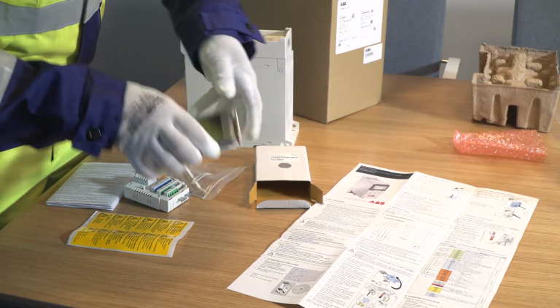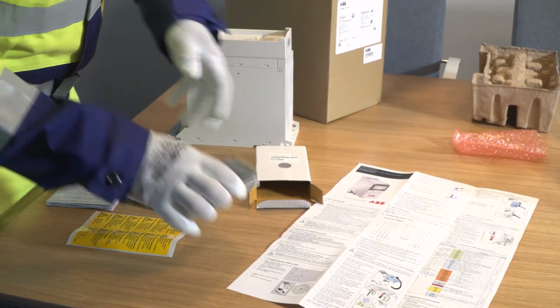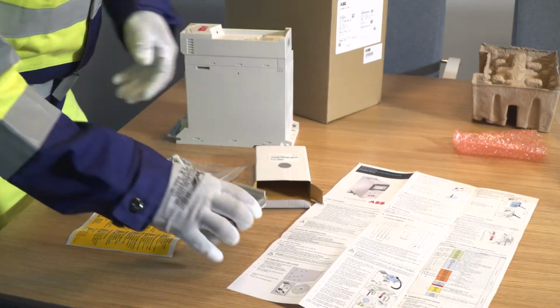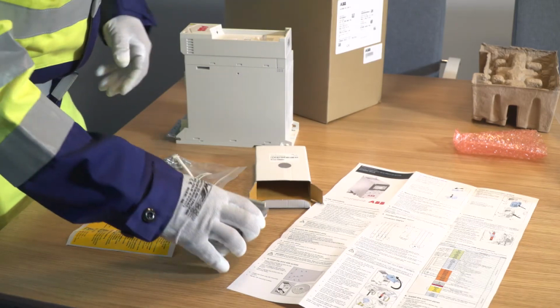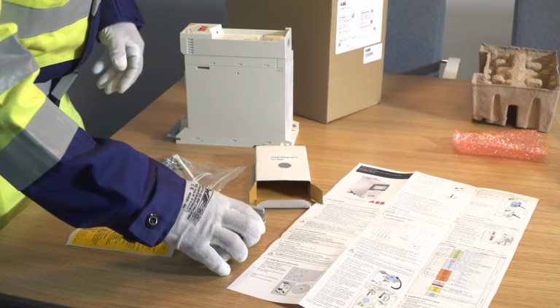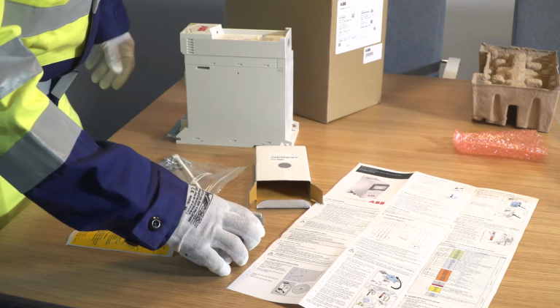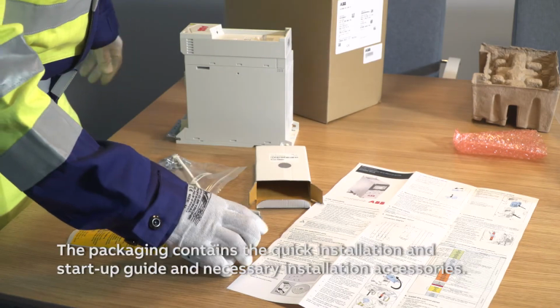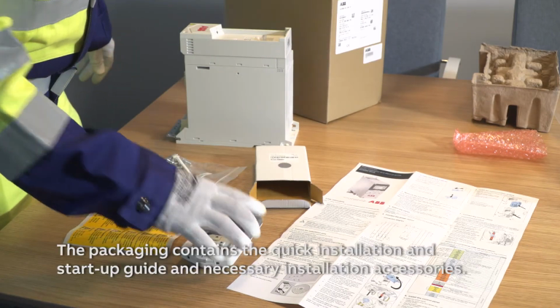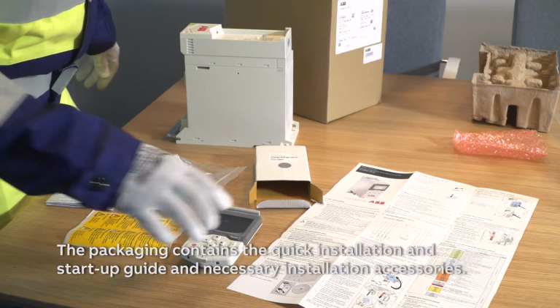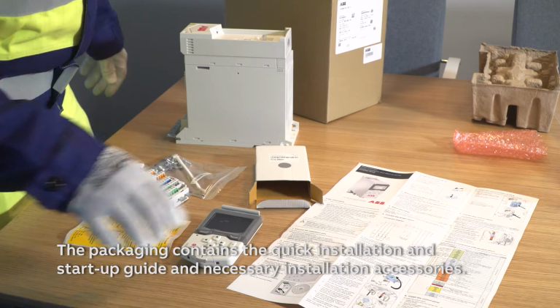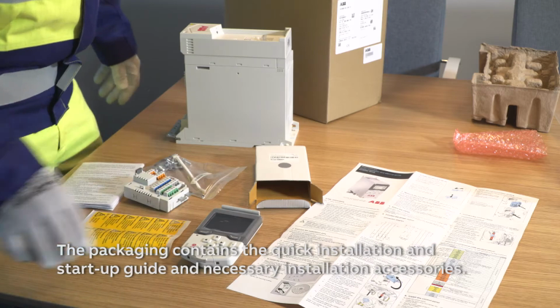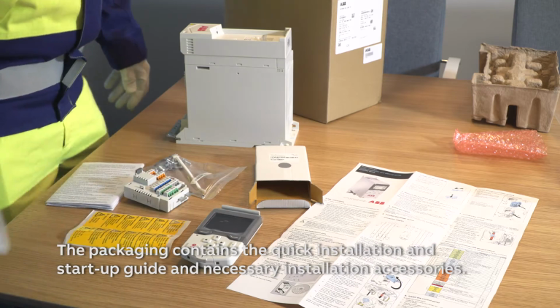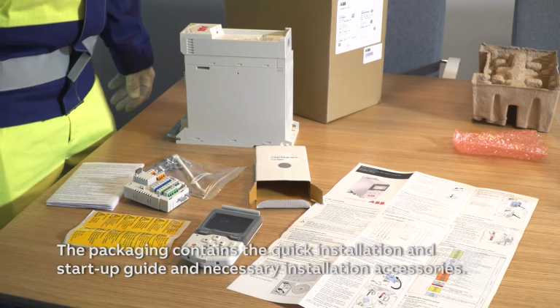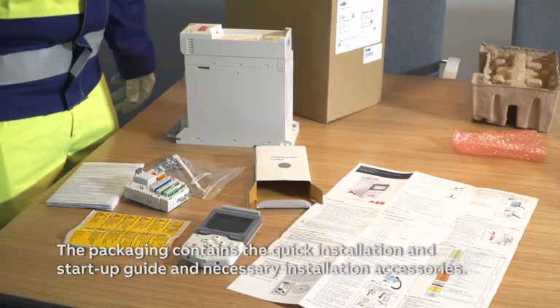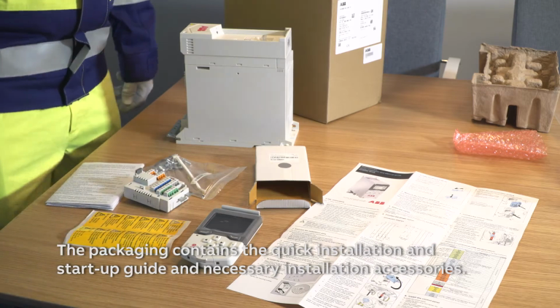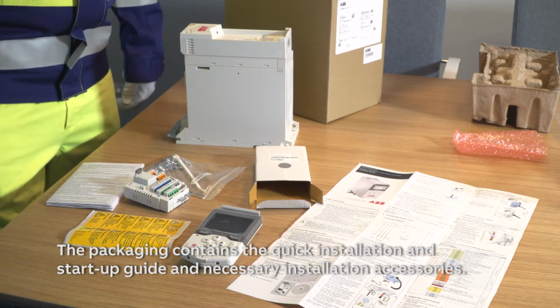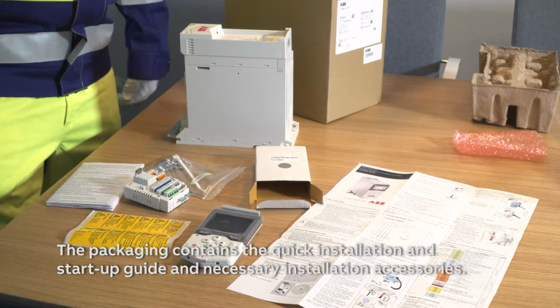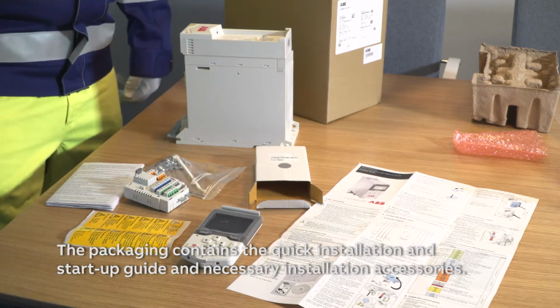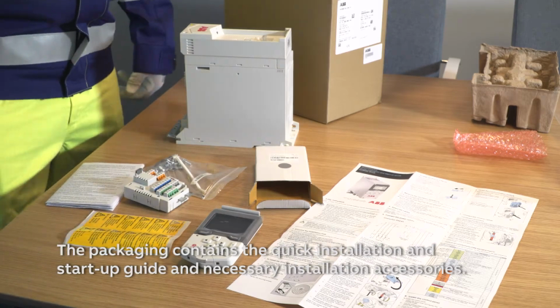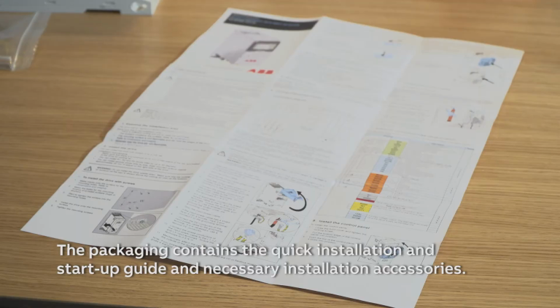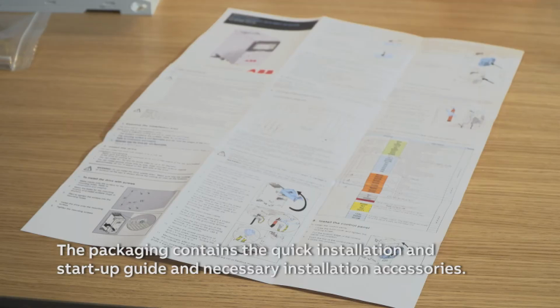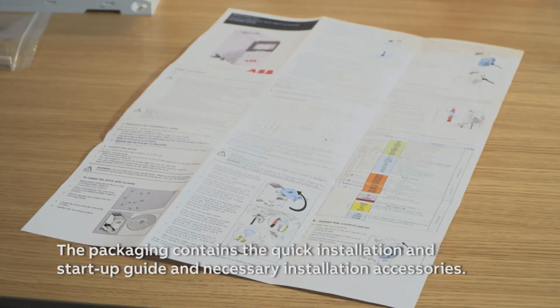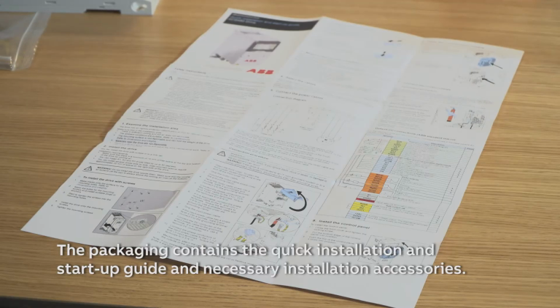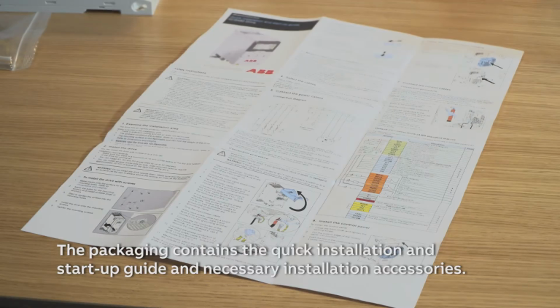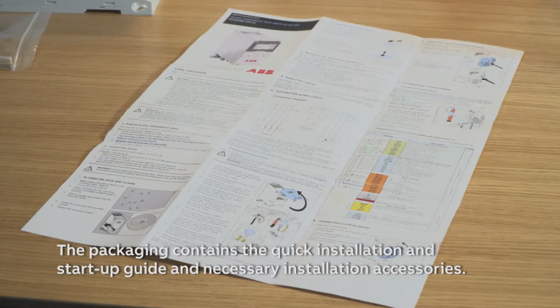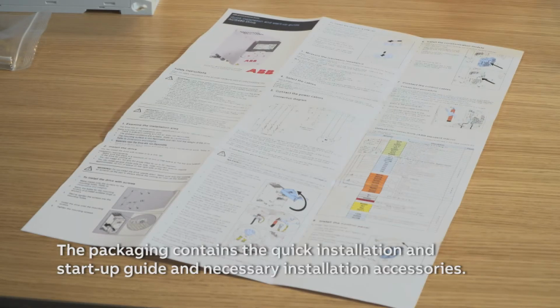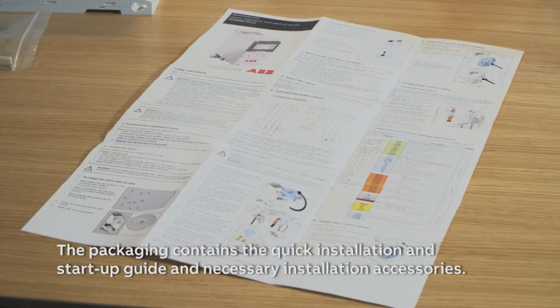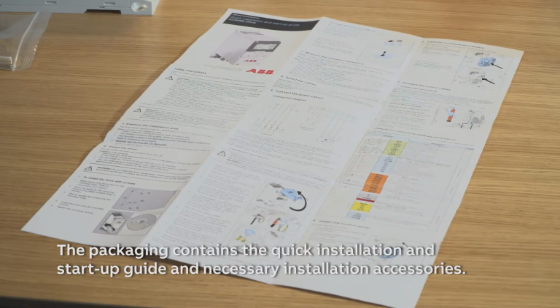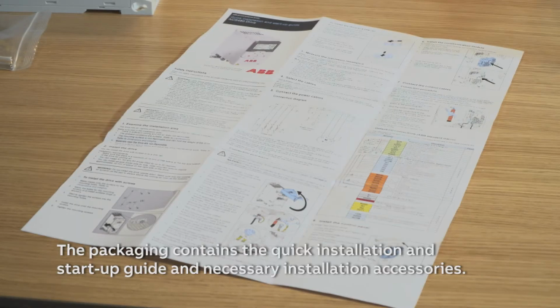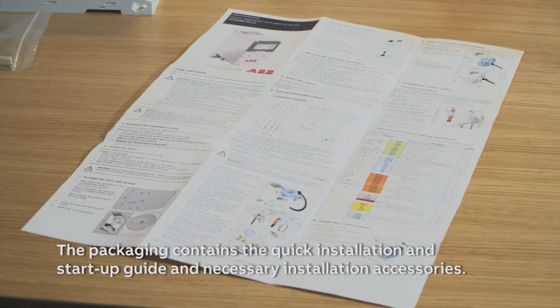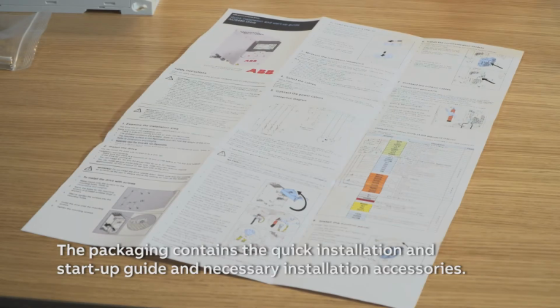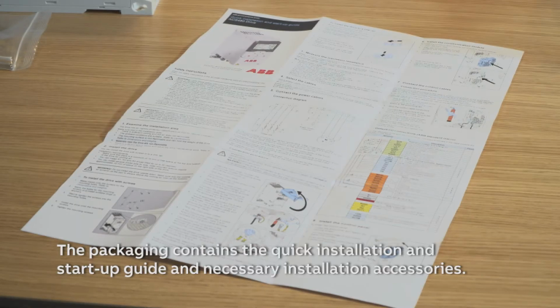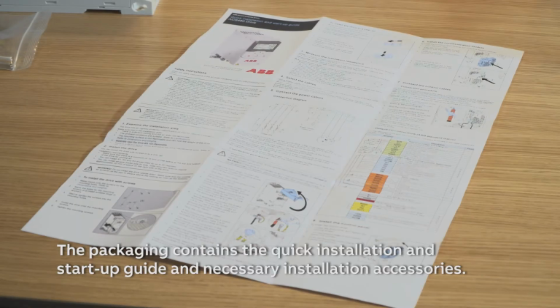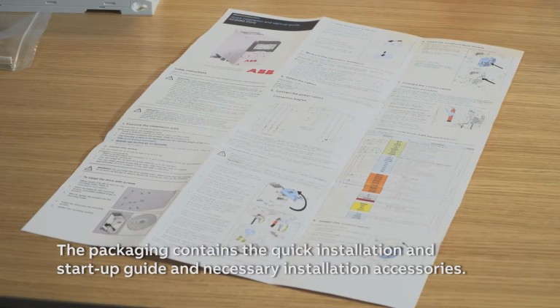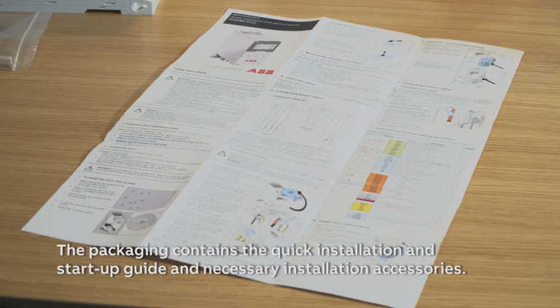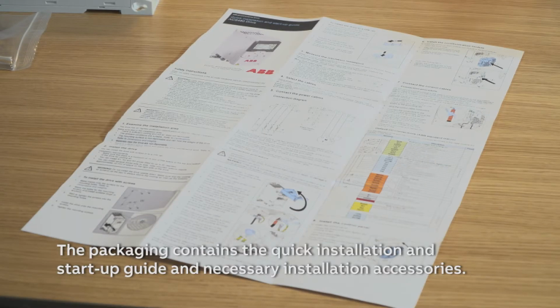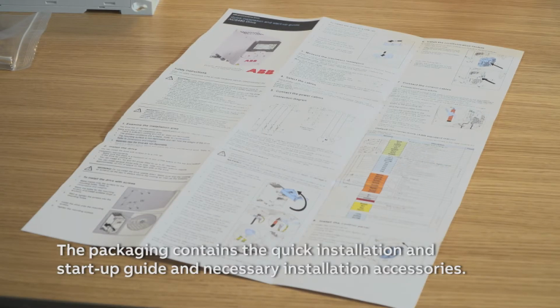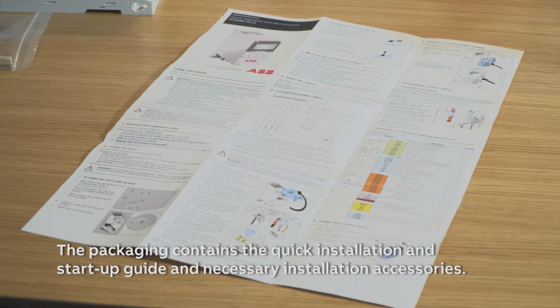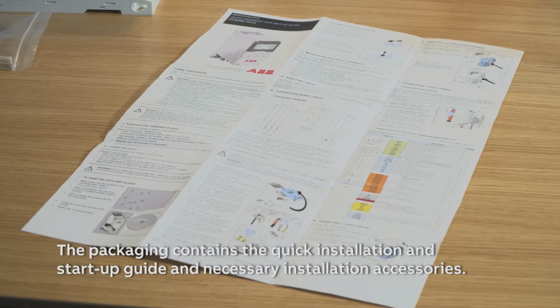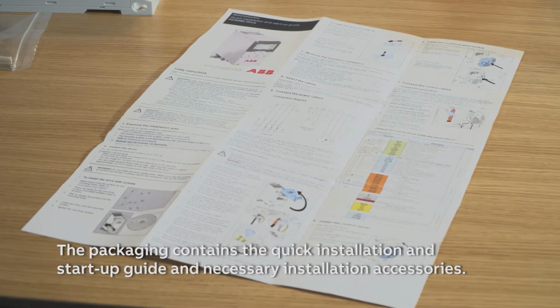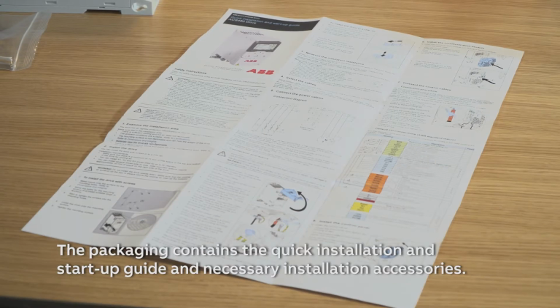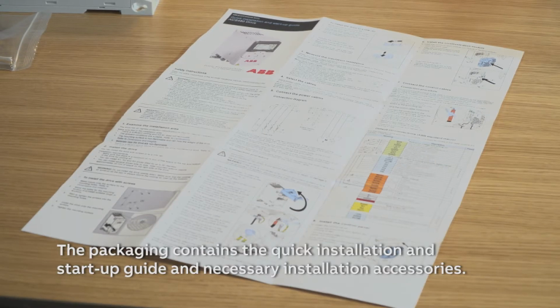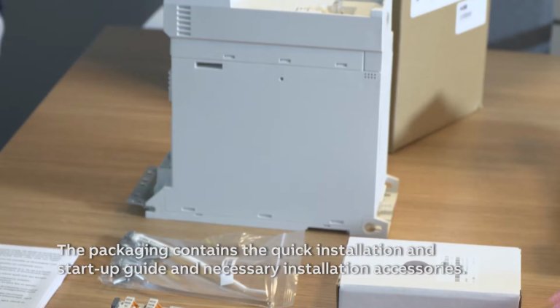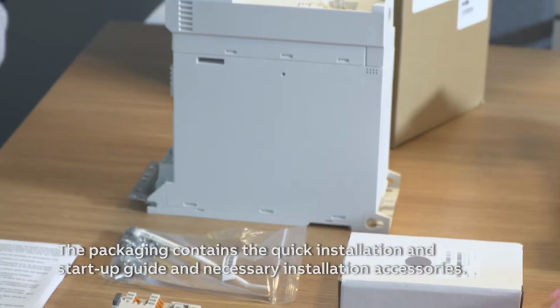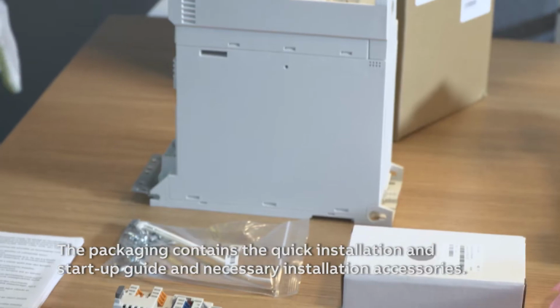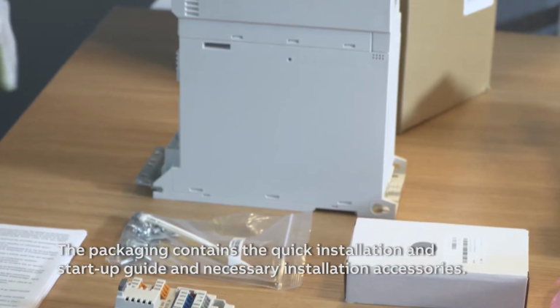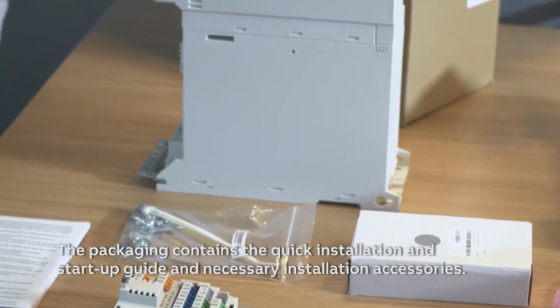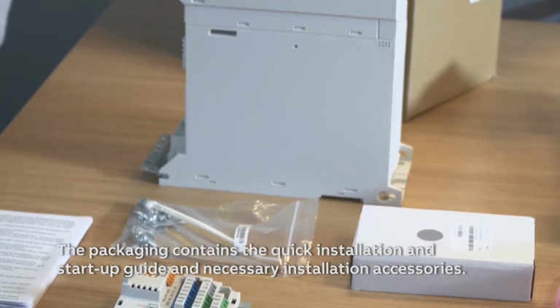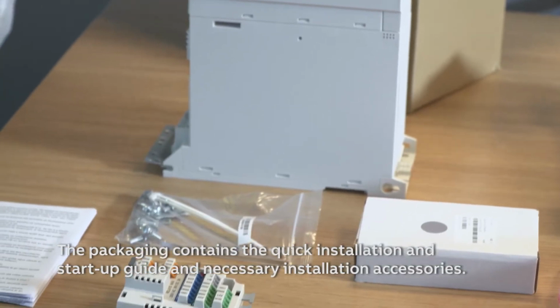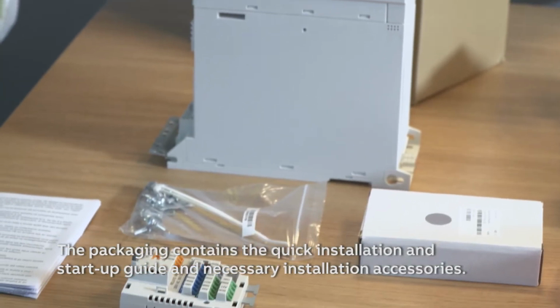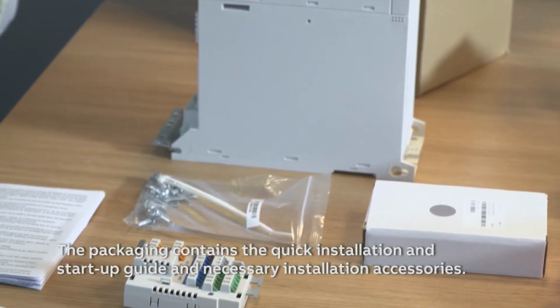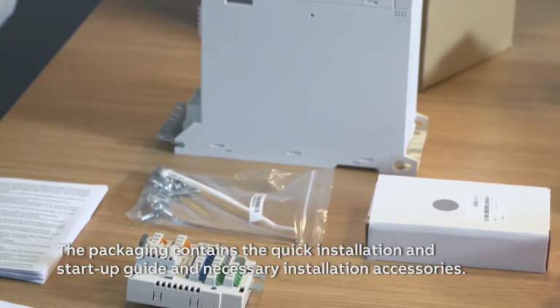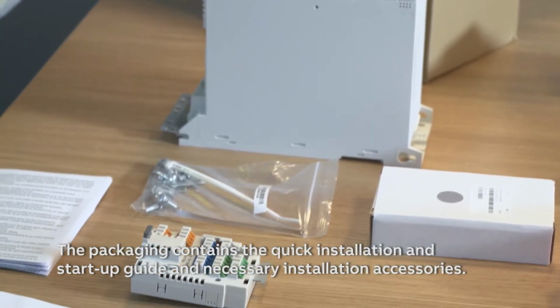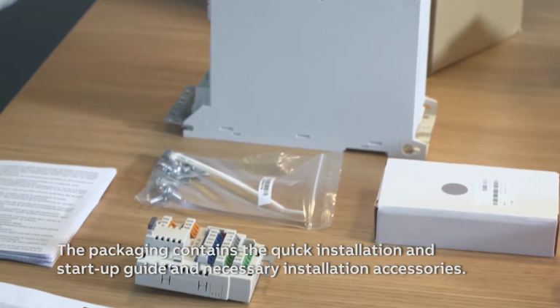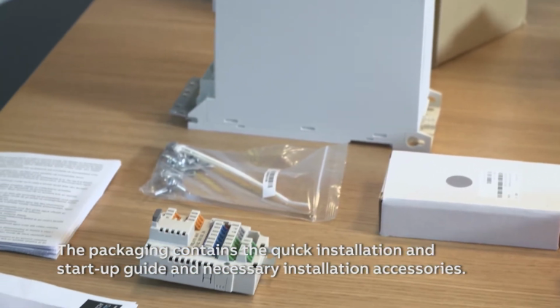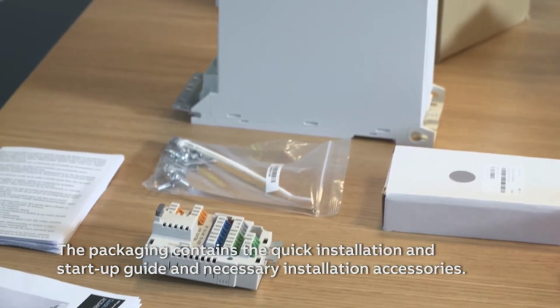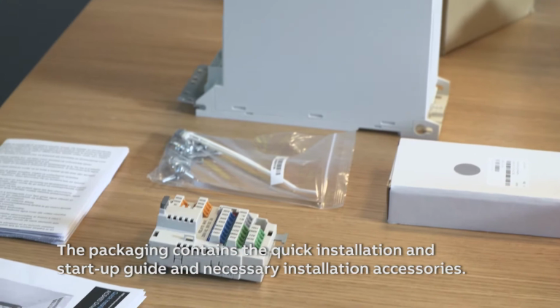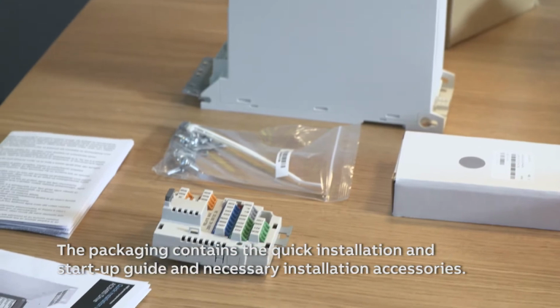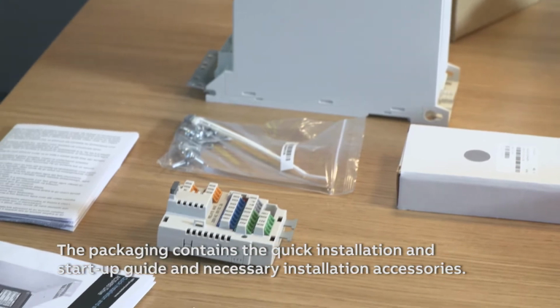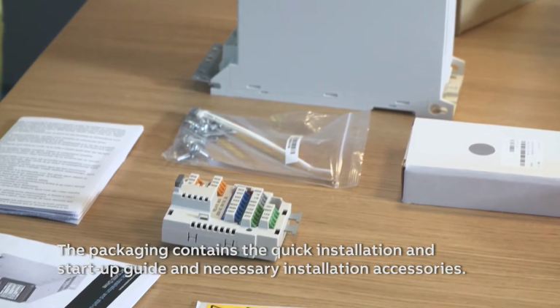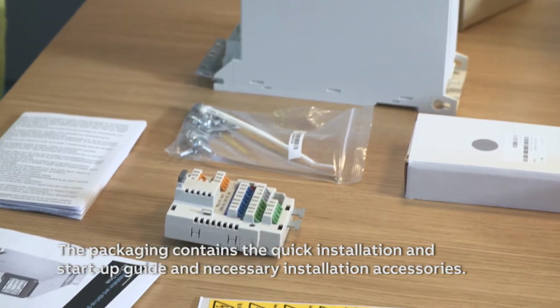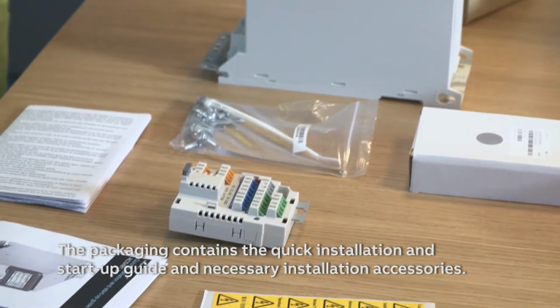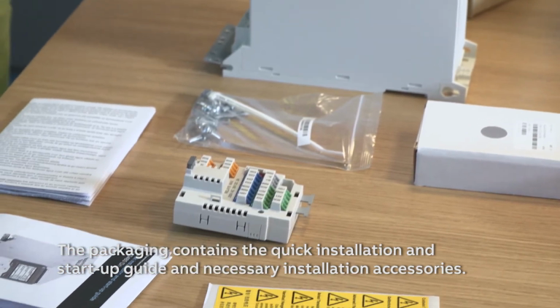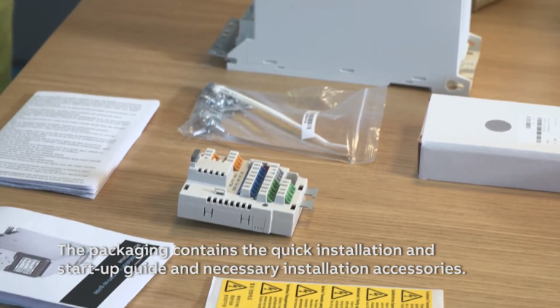The packaging contains the quick installation and start-up guide and necessary installation accessories.